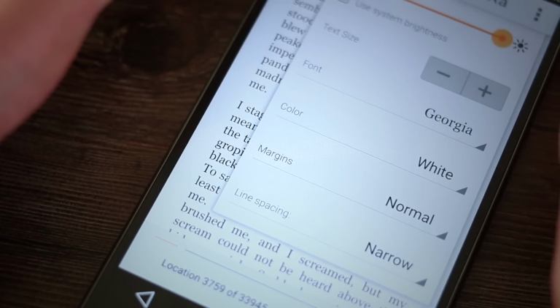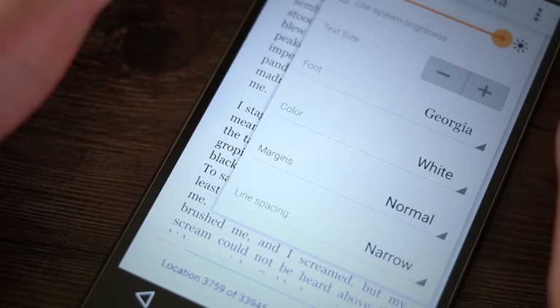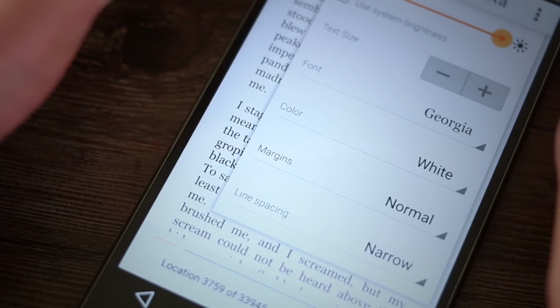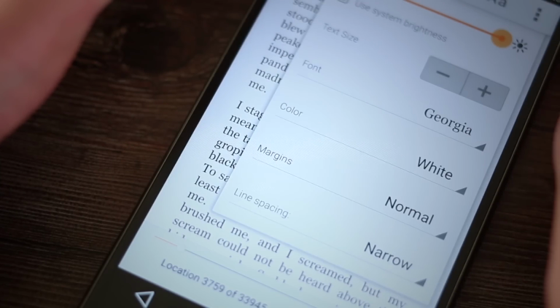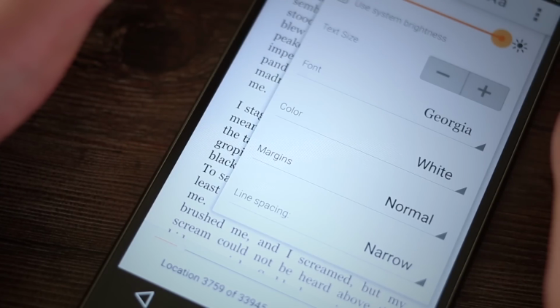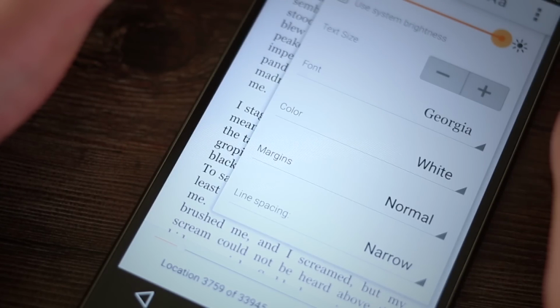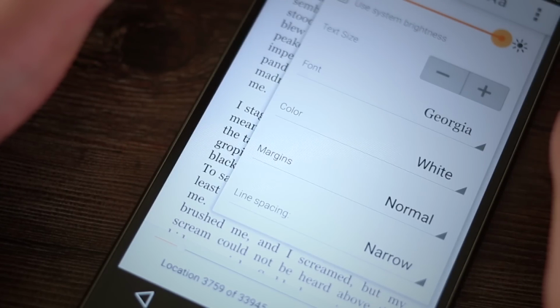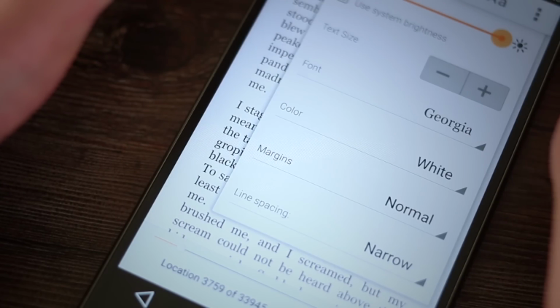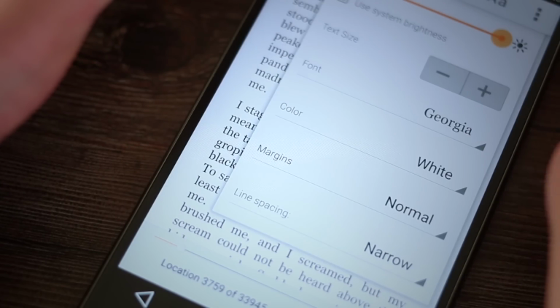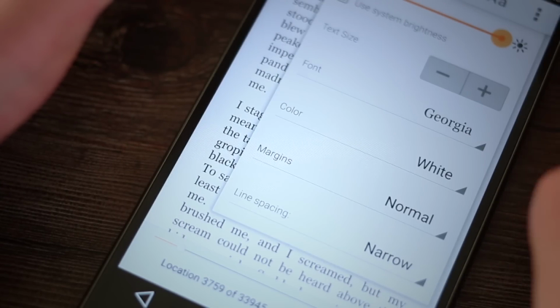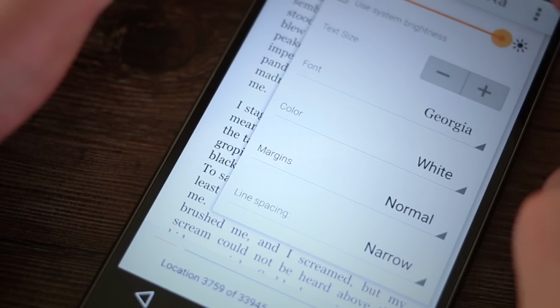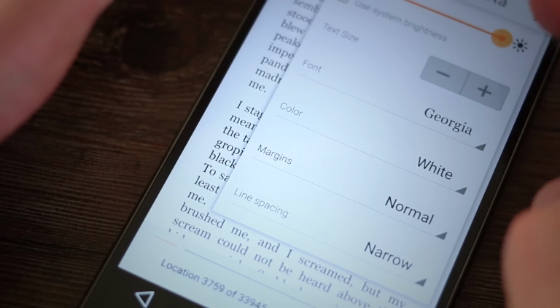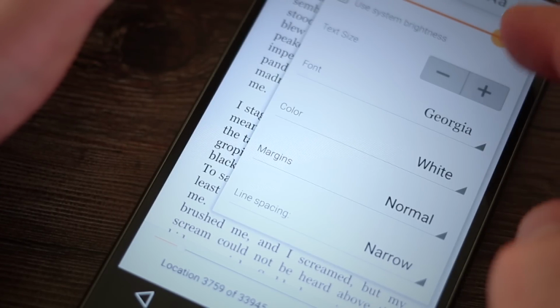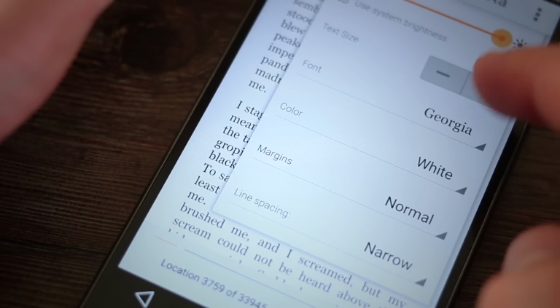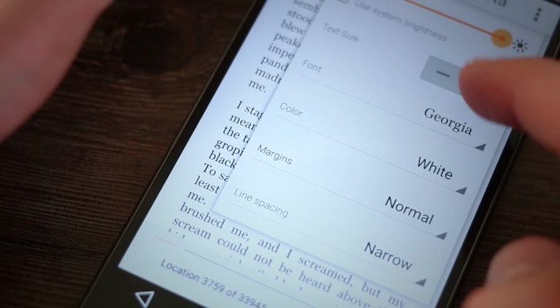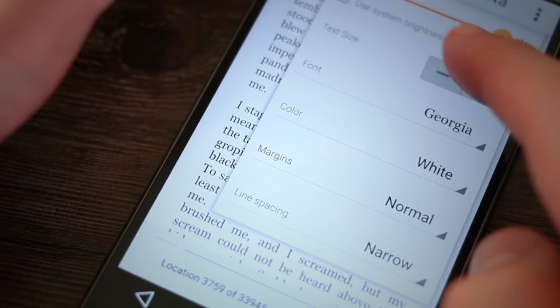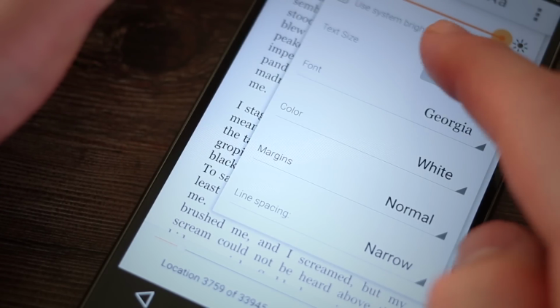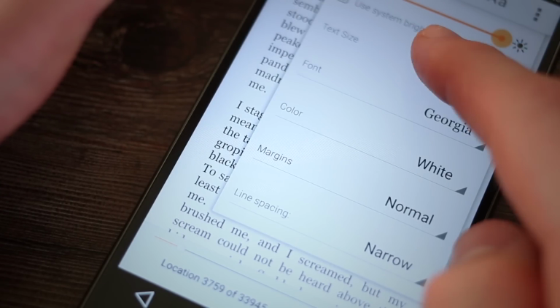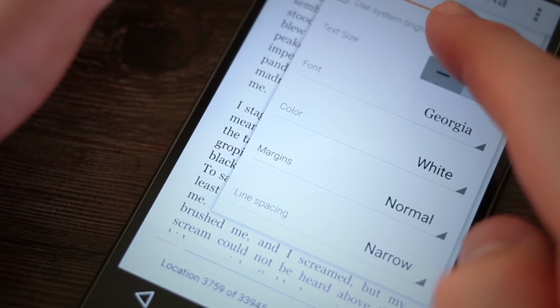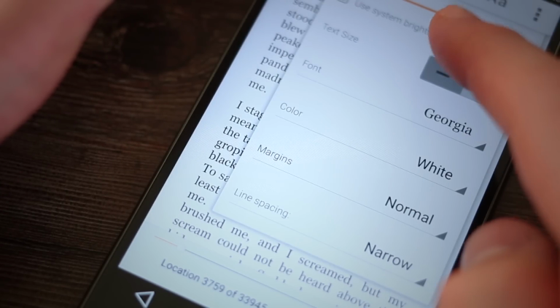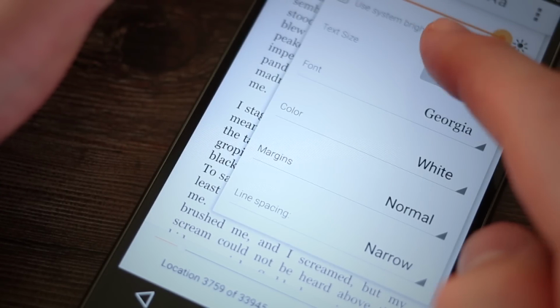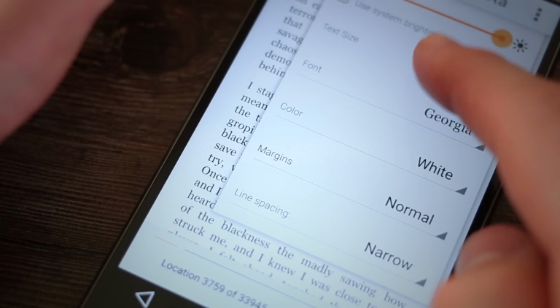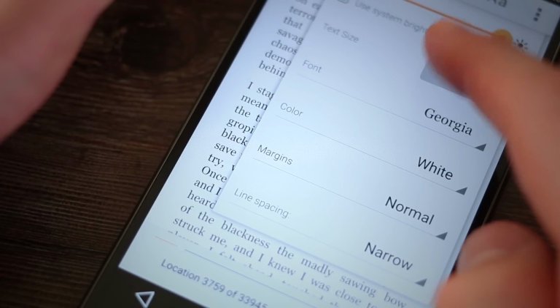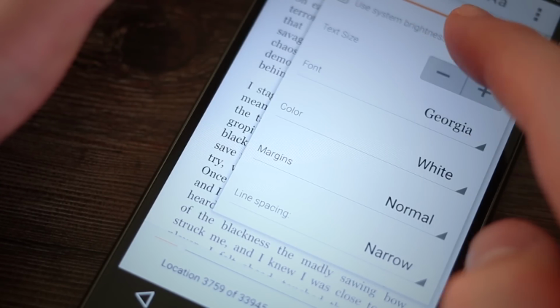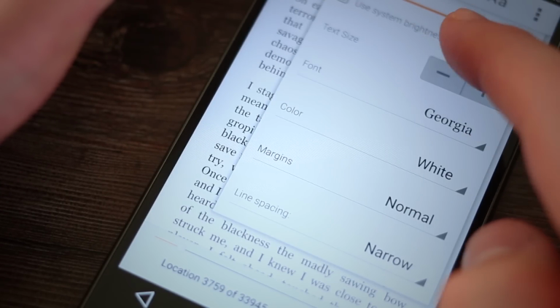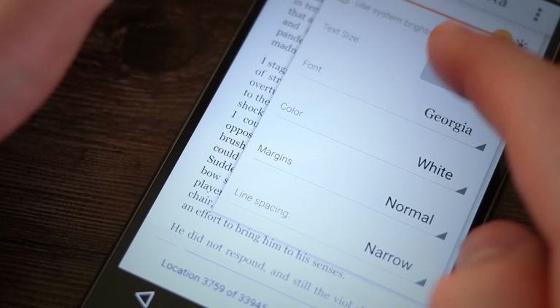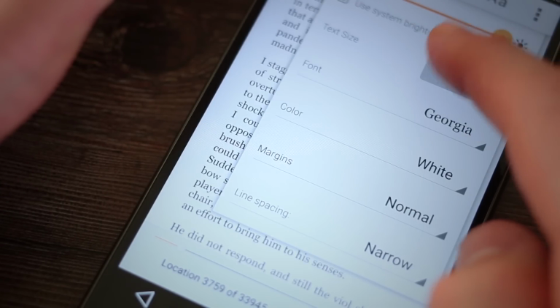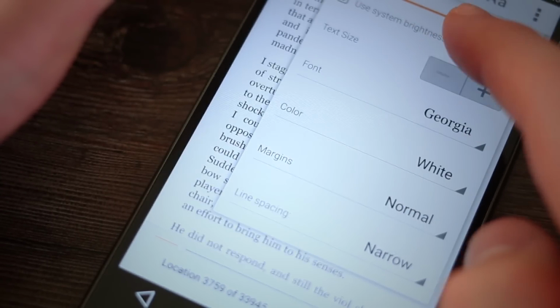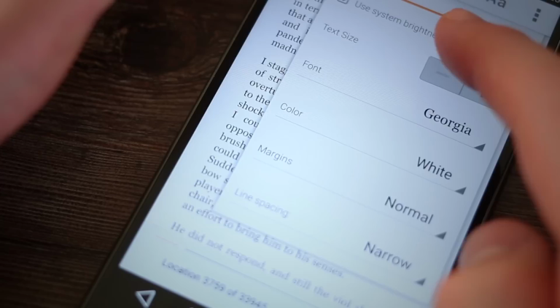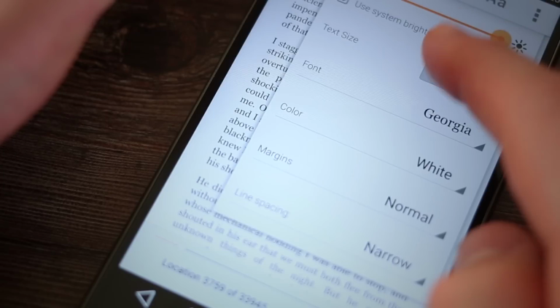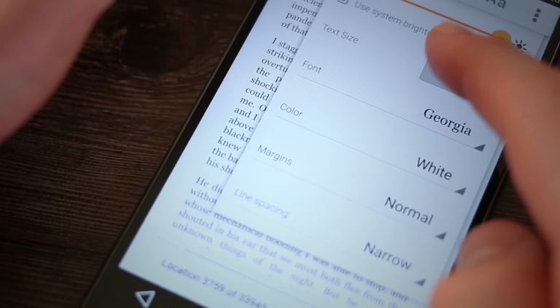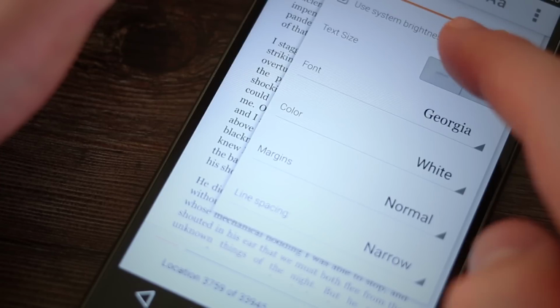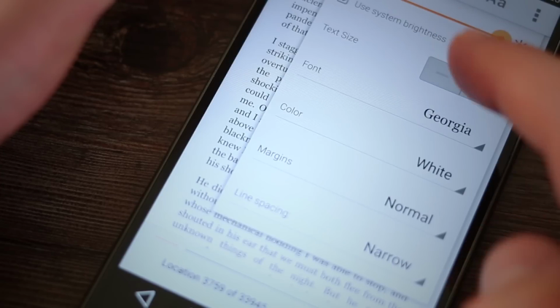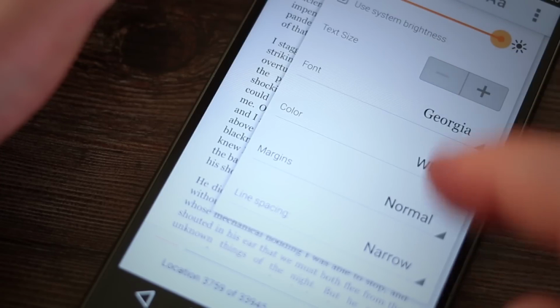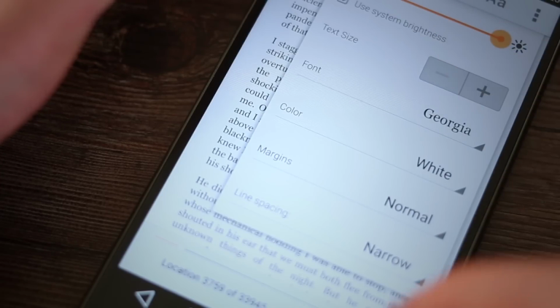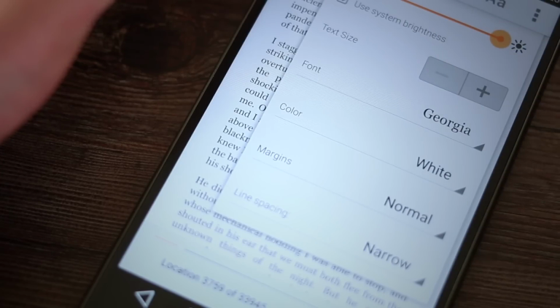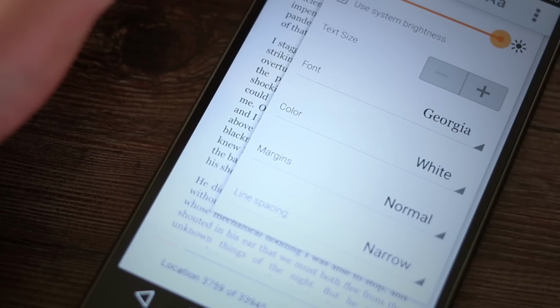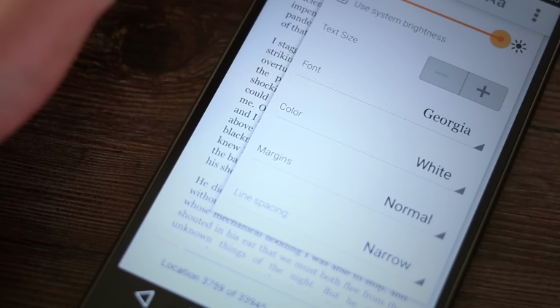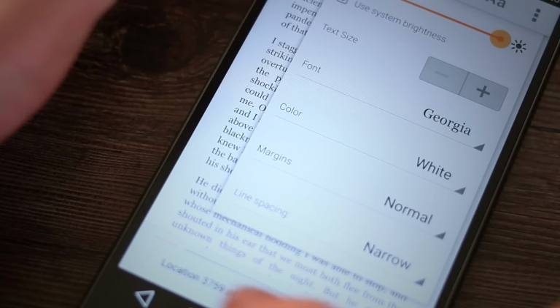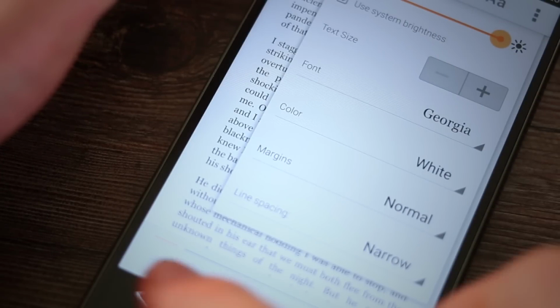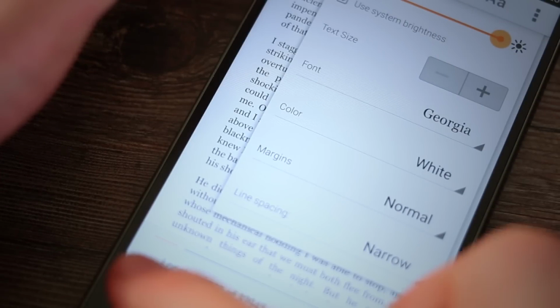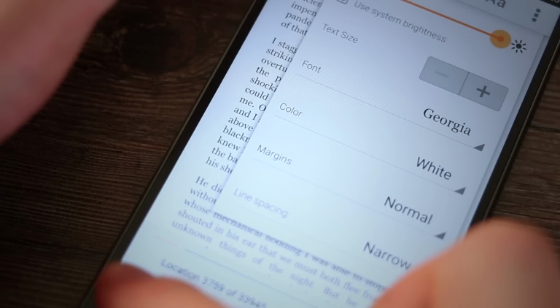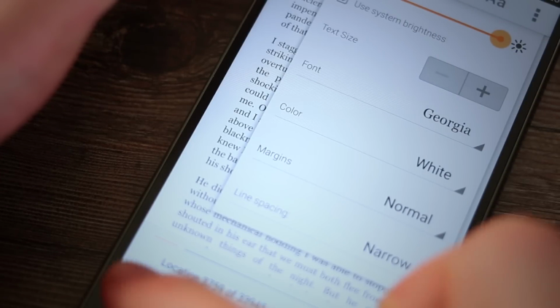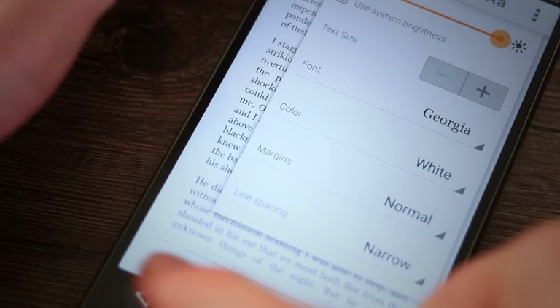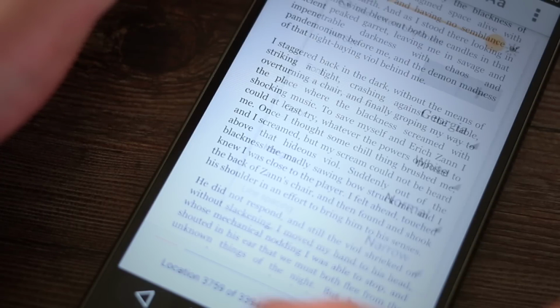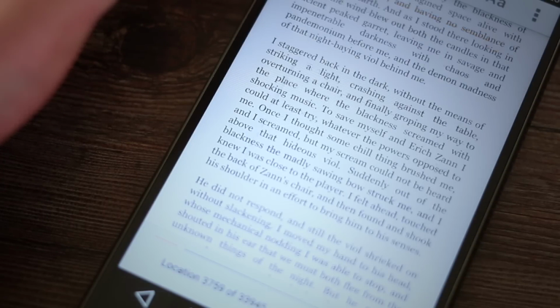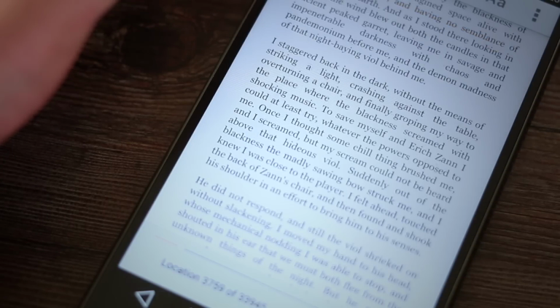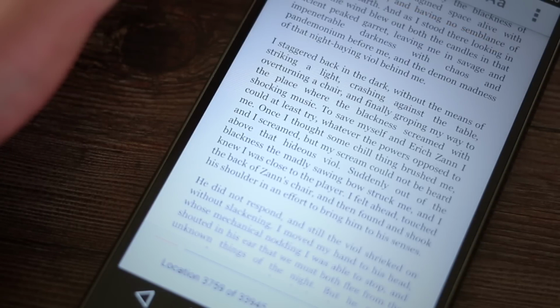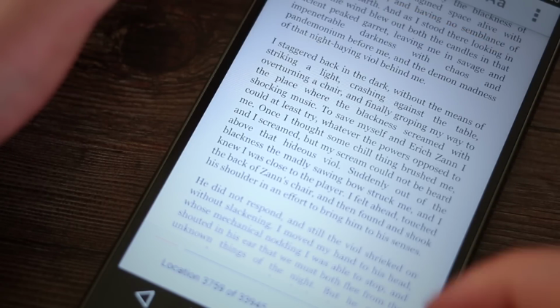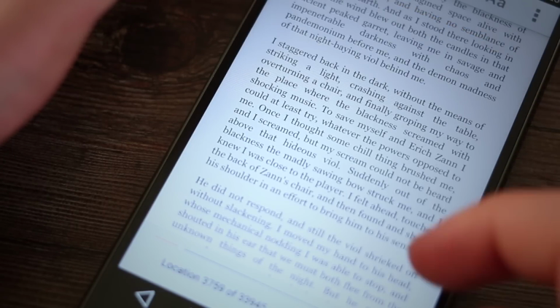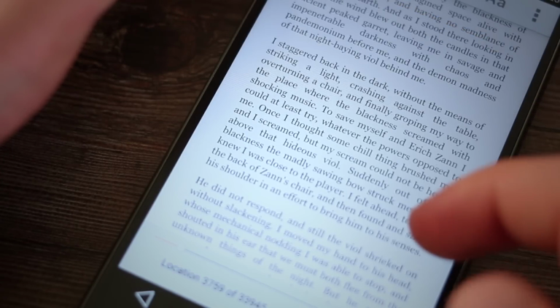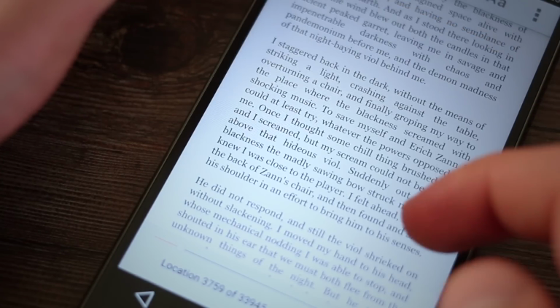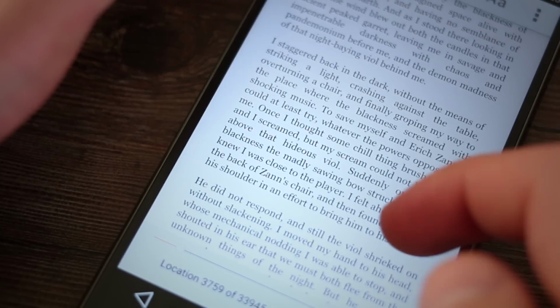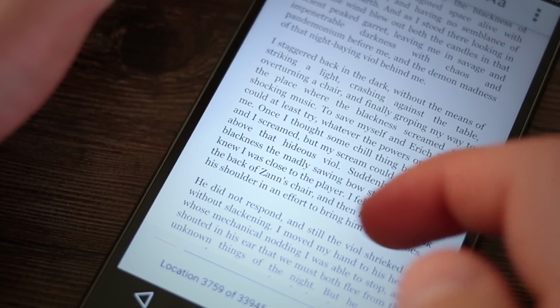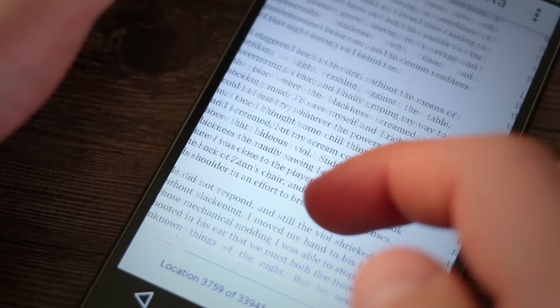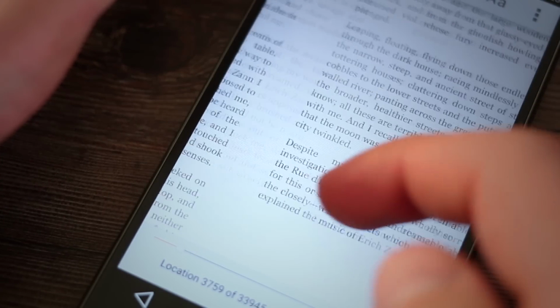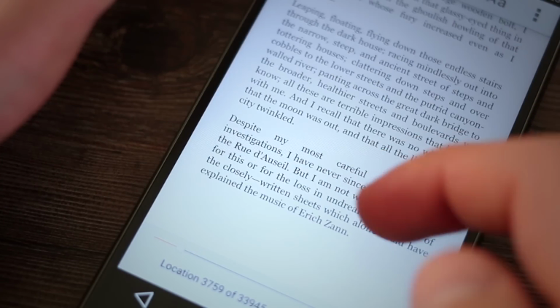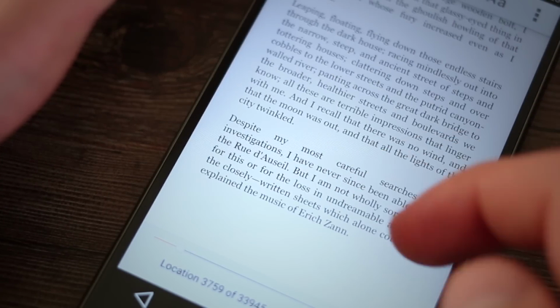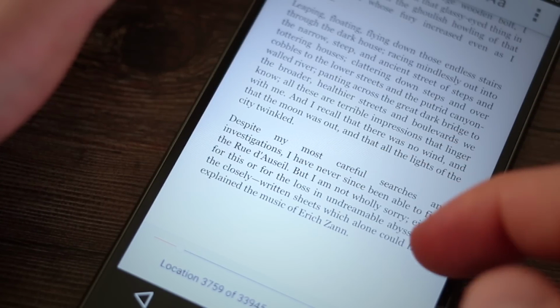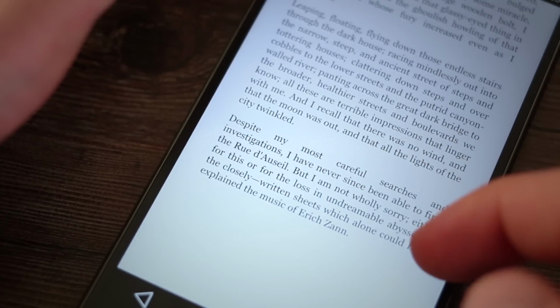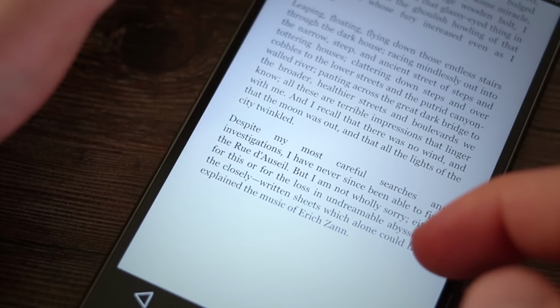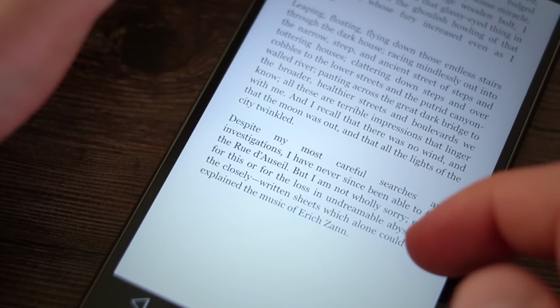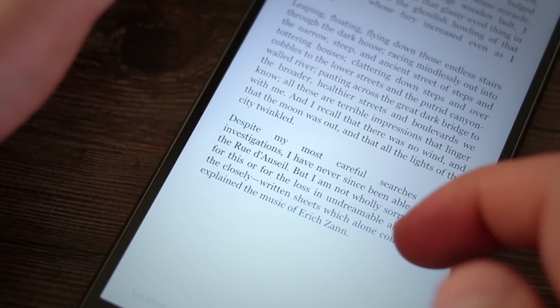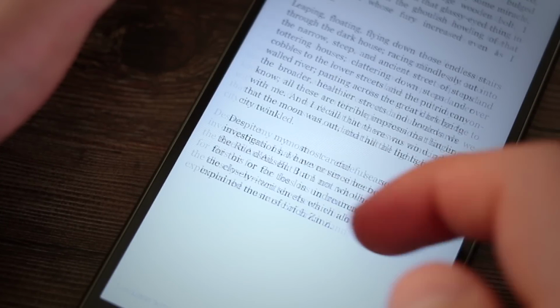Running Android, you can use all your favourite ebook apps like Kindle, Kobo, and of course Google Play Books, likely pre-installed.